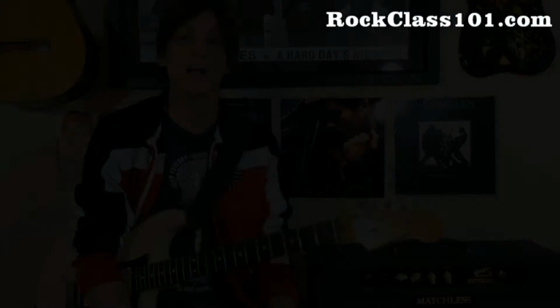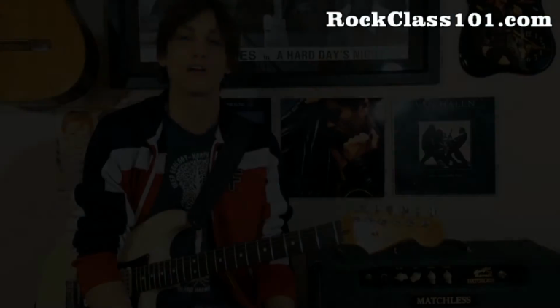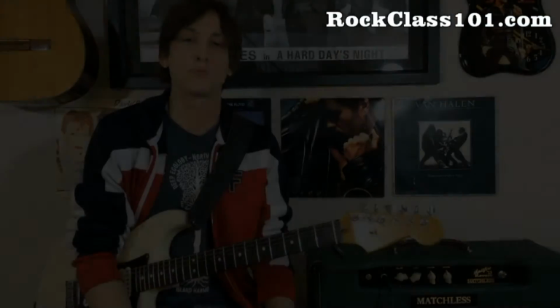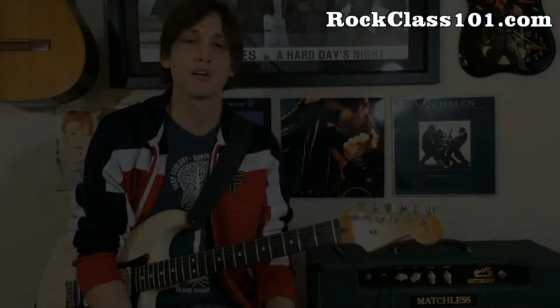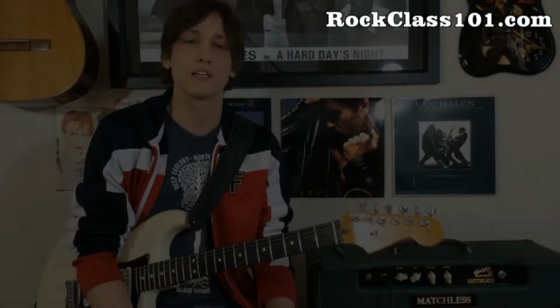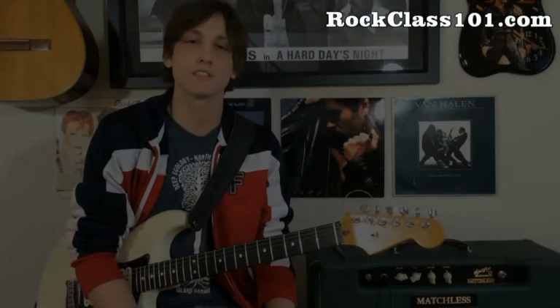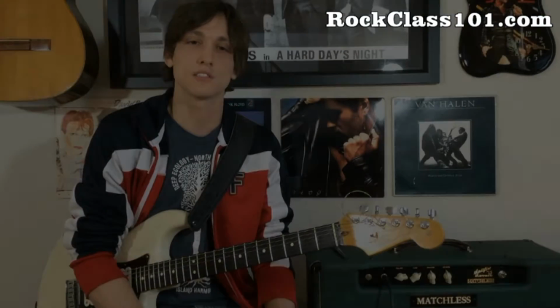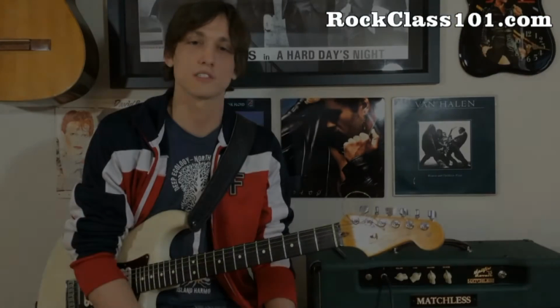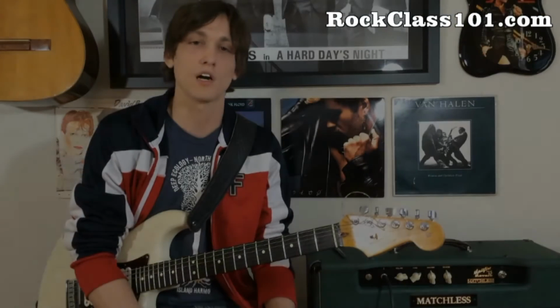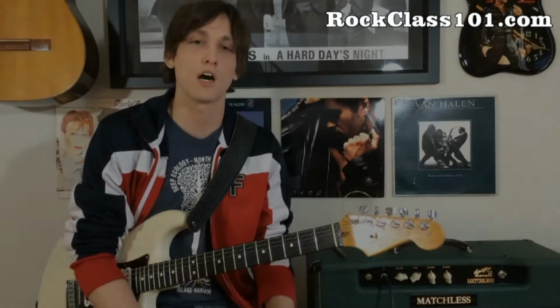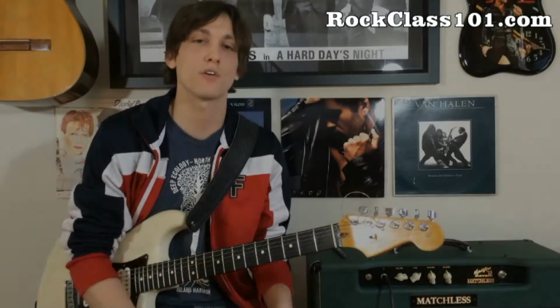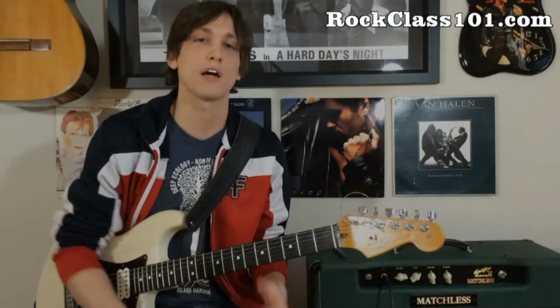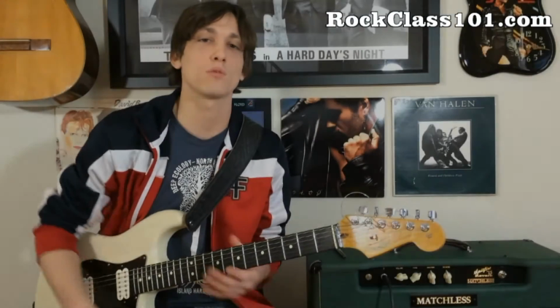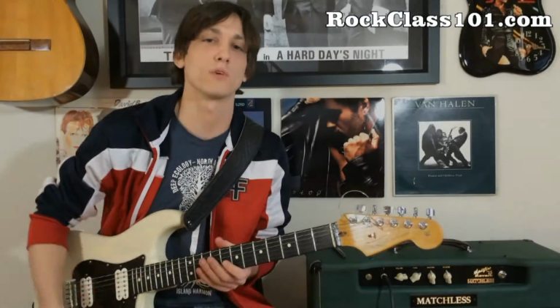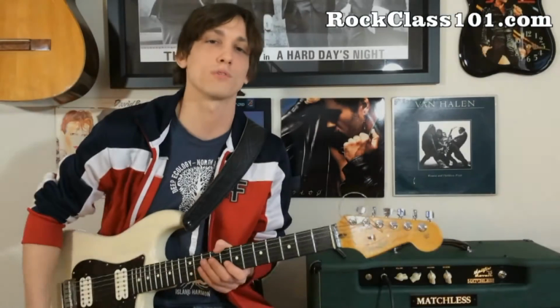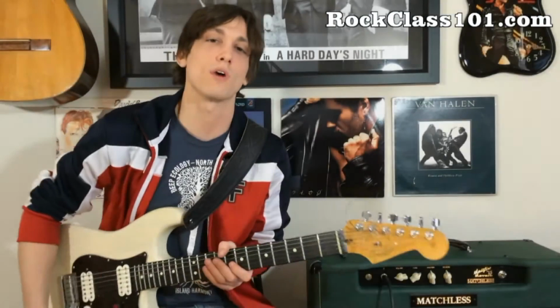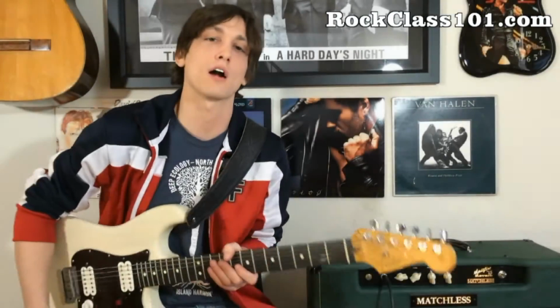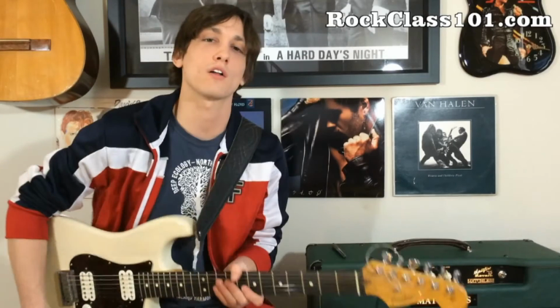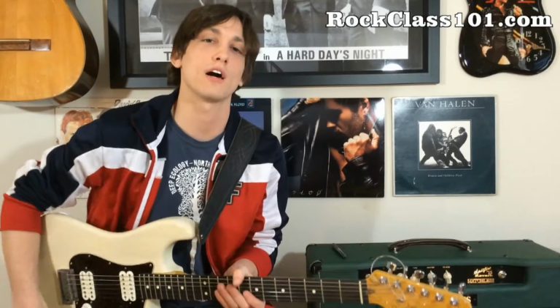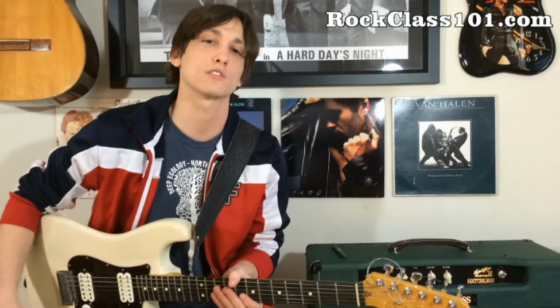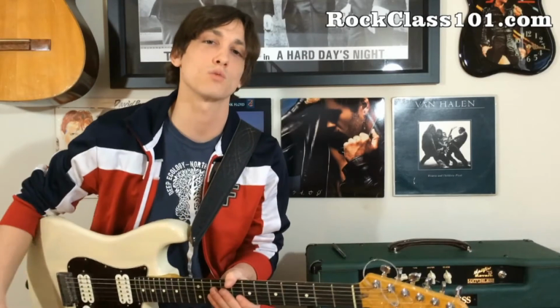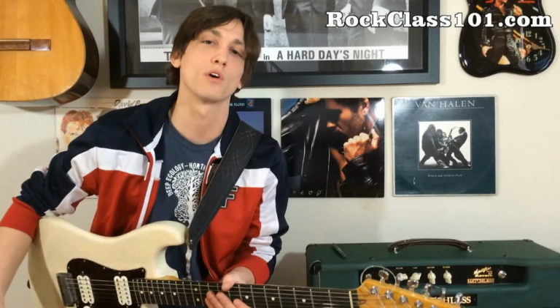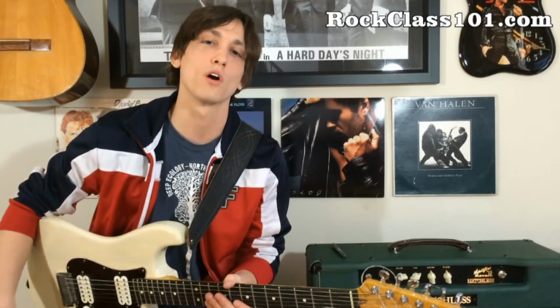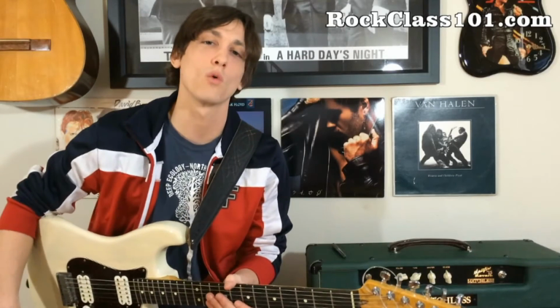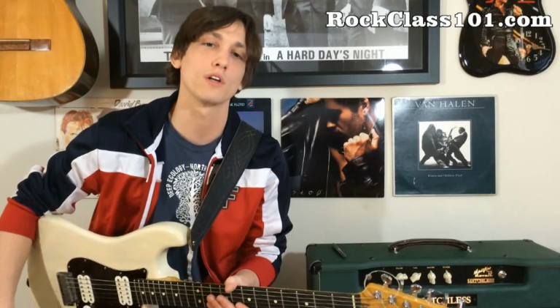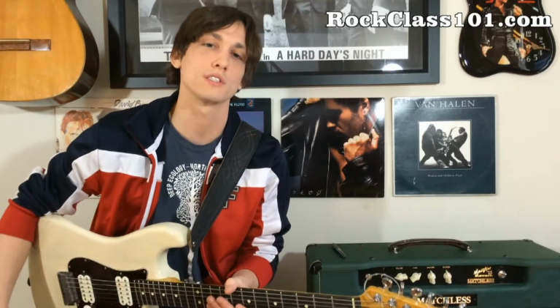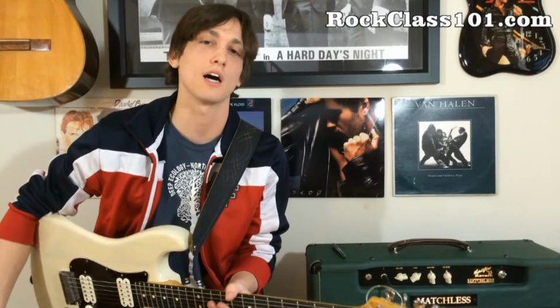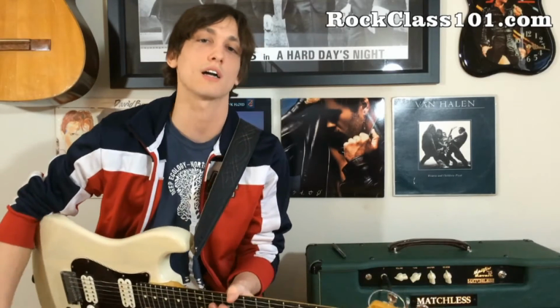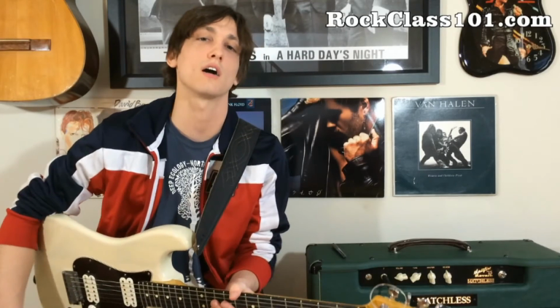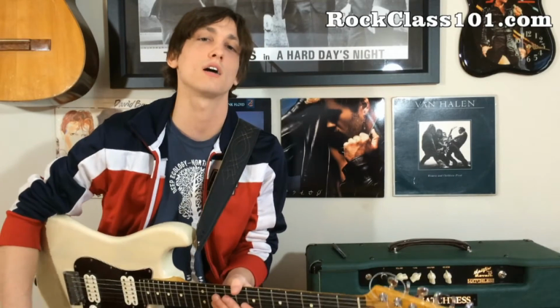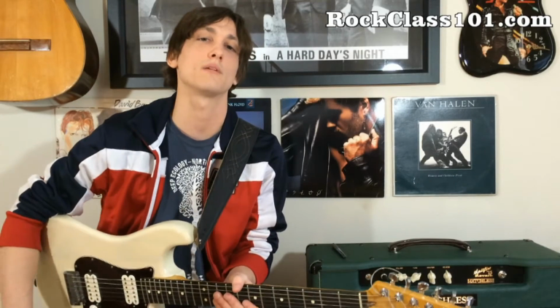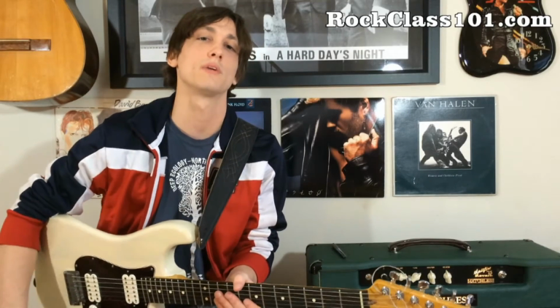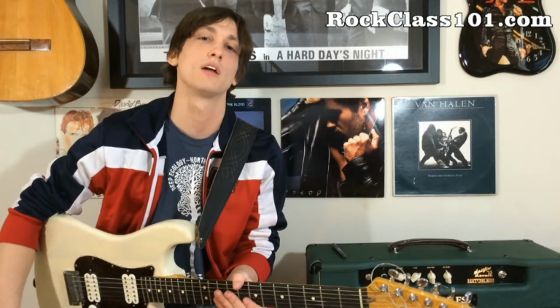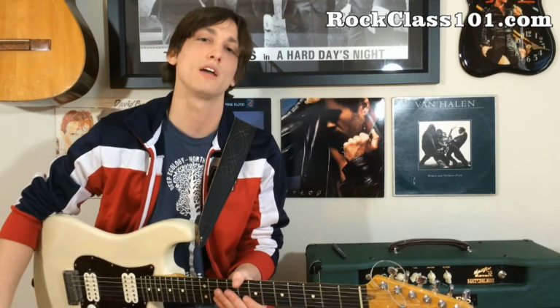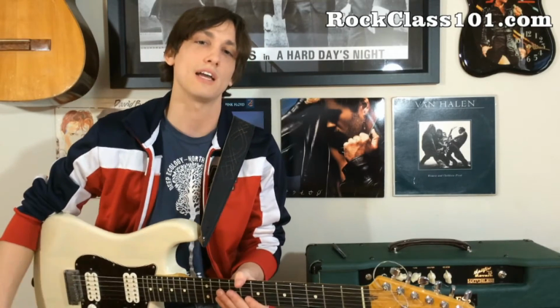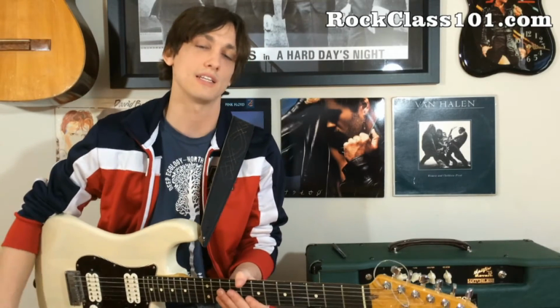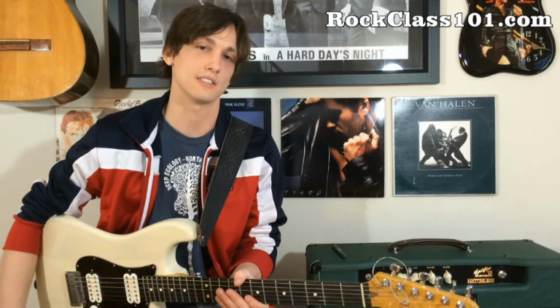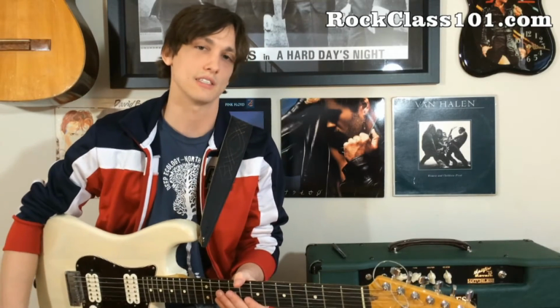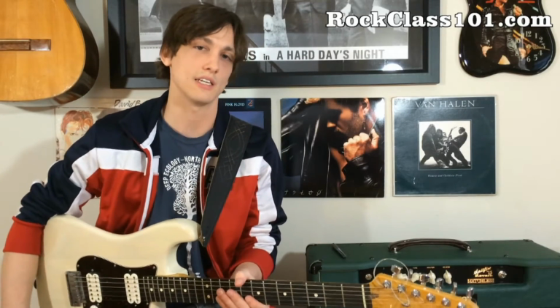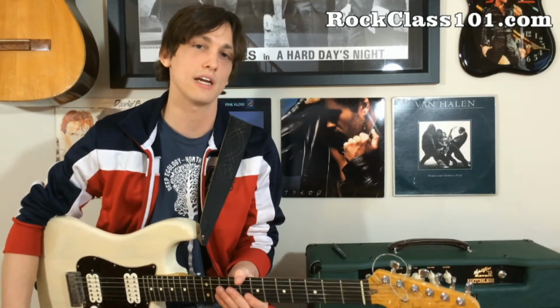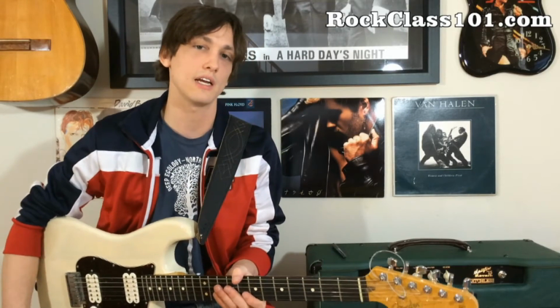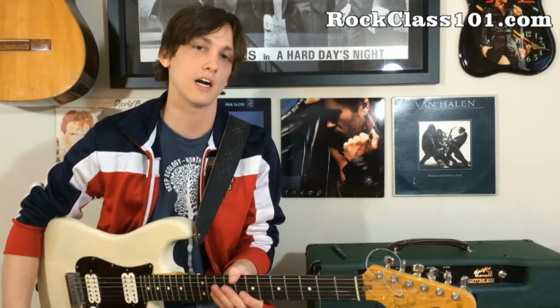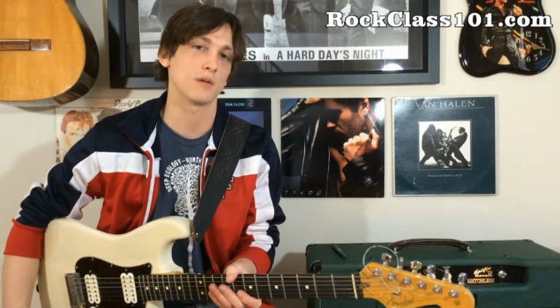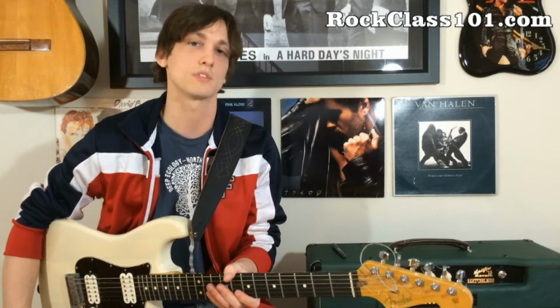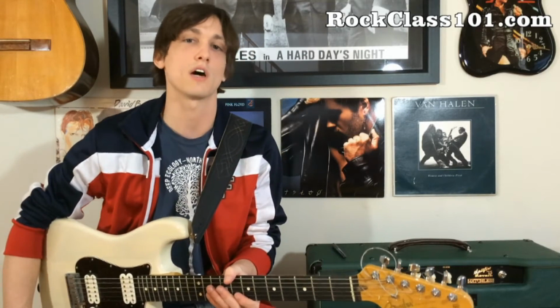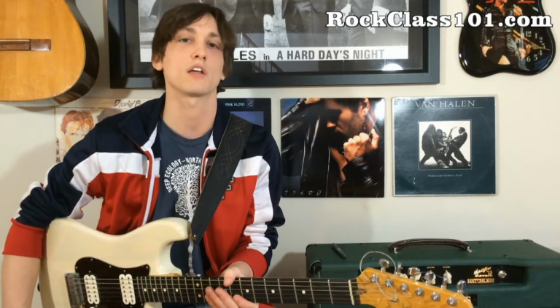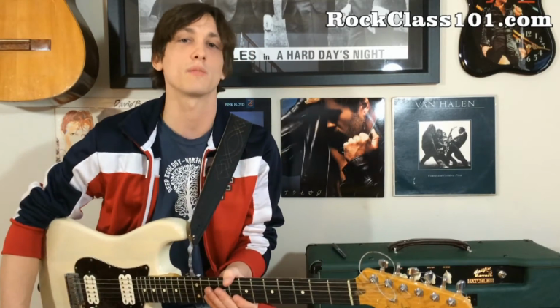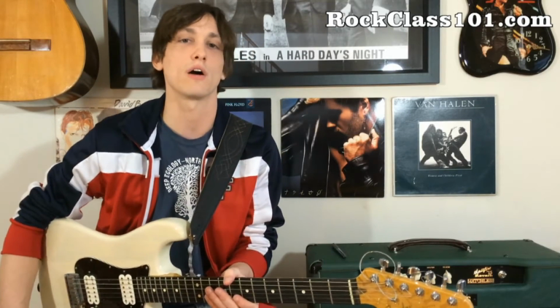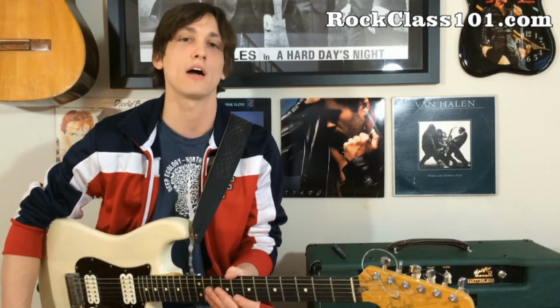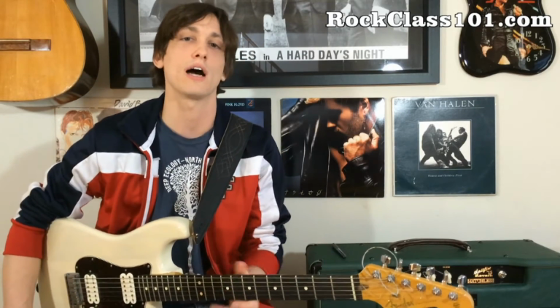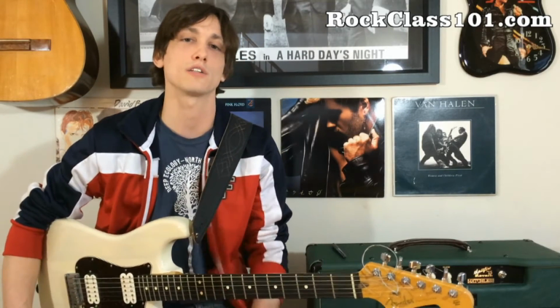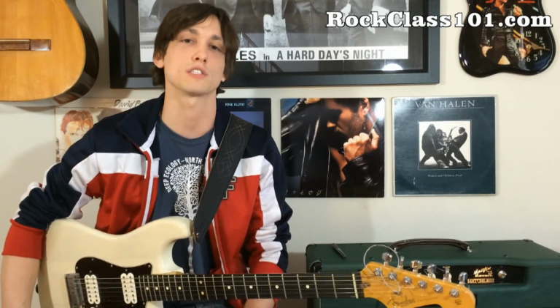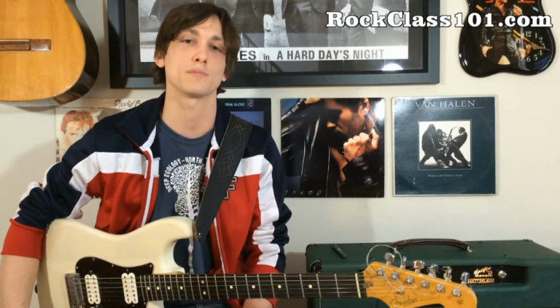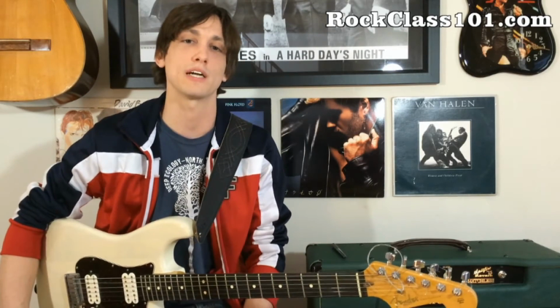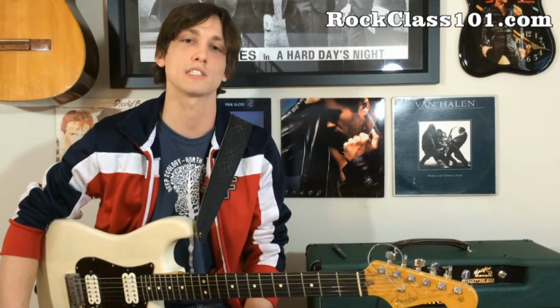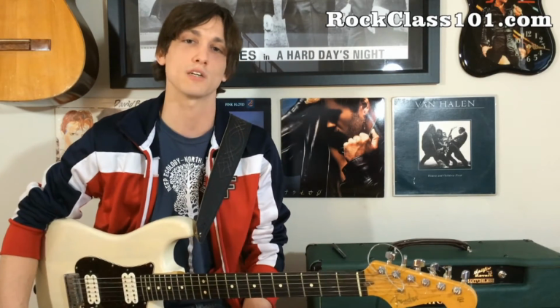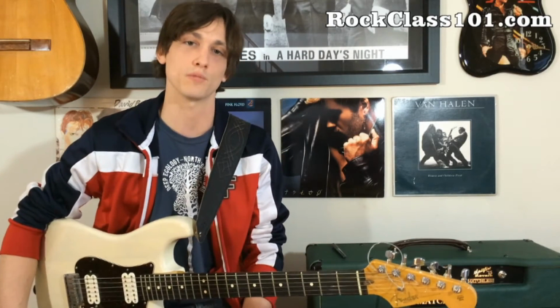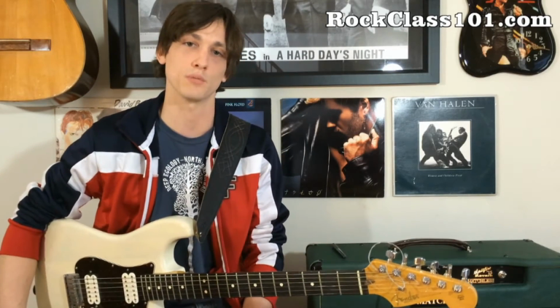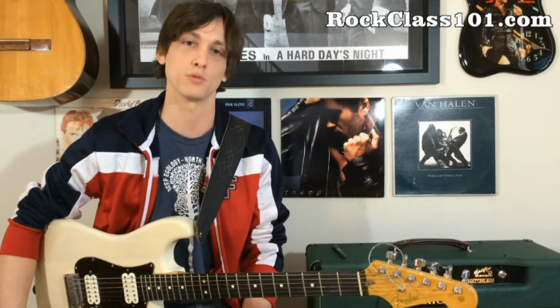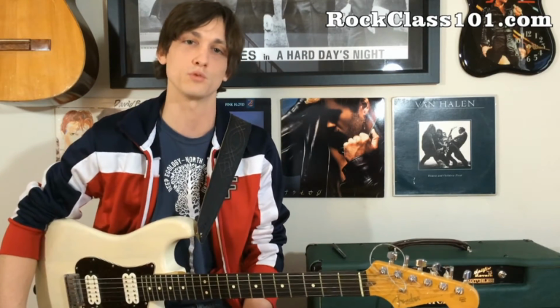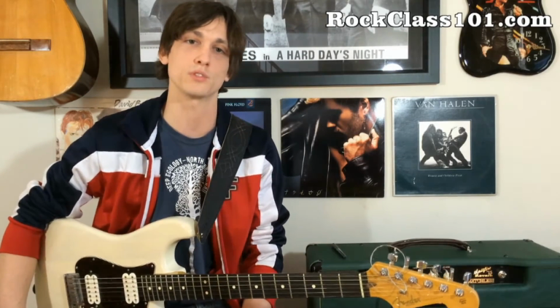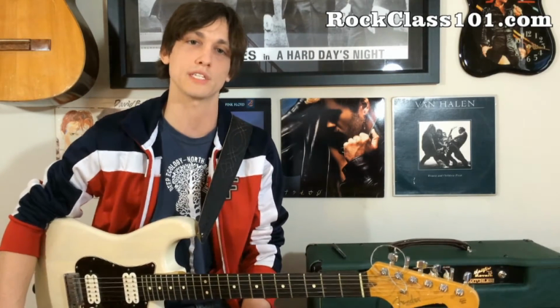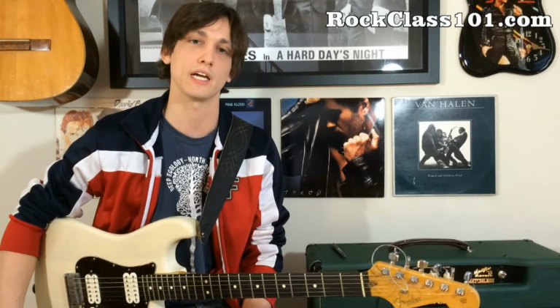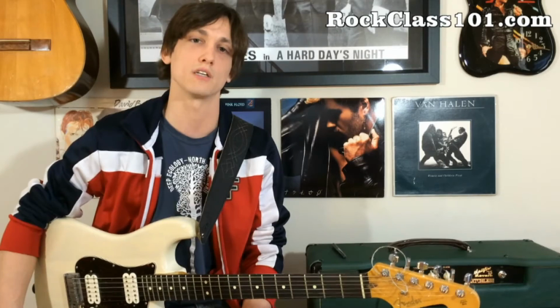Hey everybody, this is Conrad with RockClass101.com, and today I'm talking about how to spice up the blues scale.